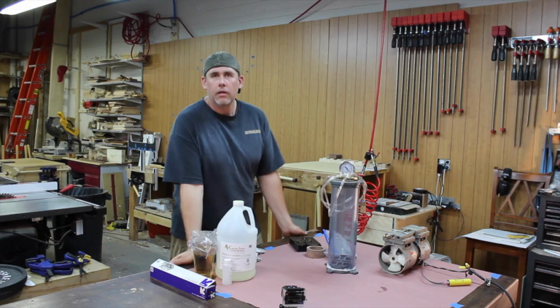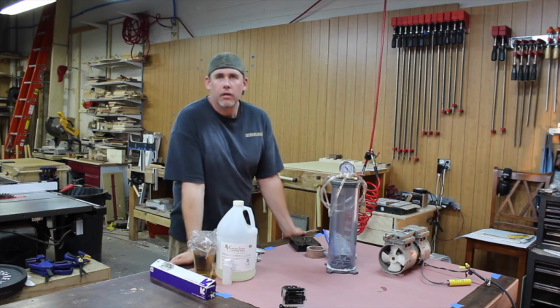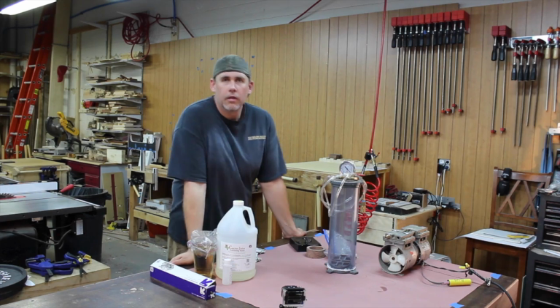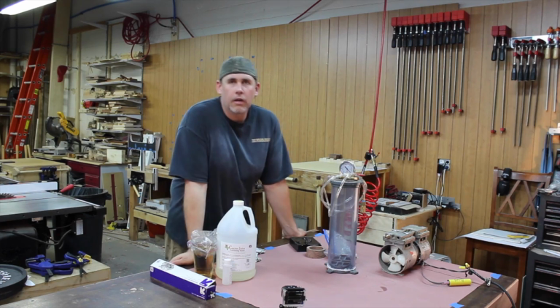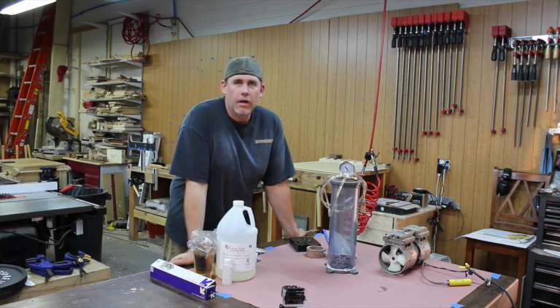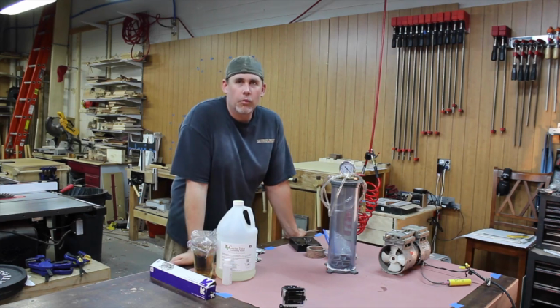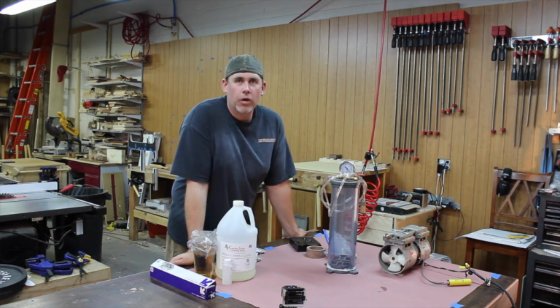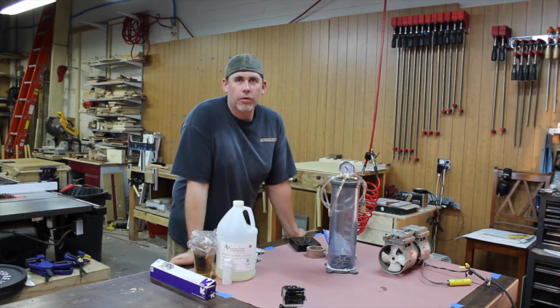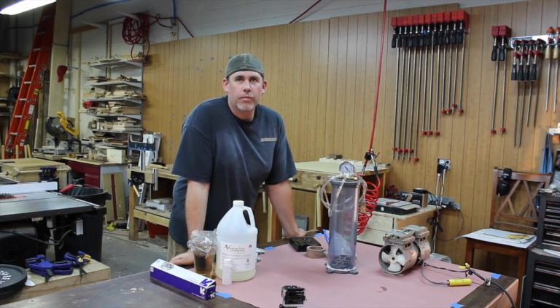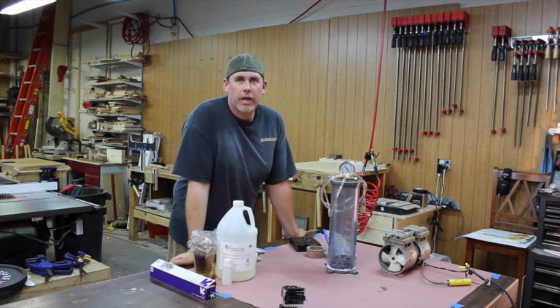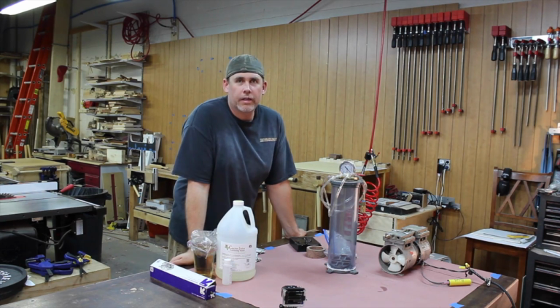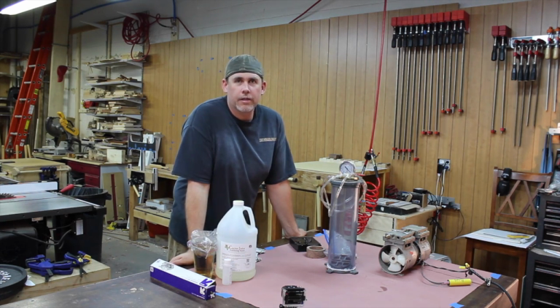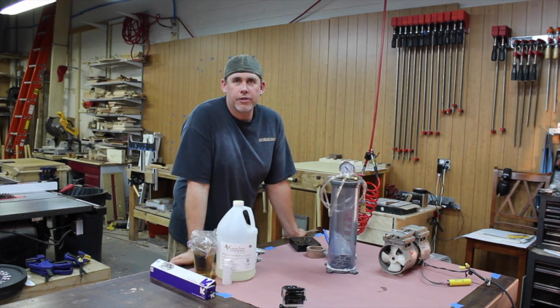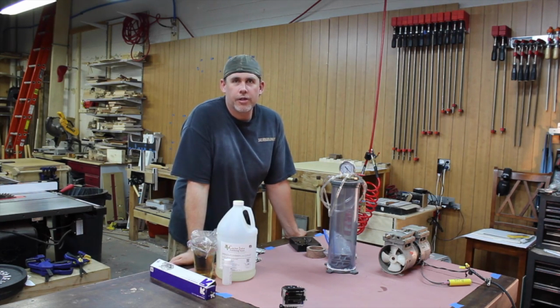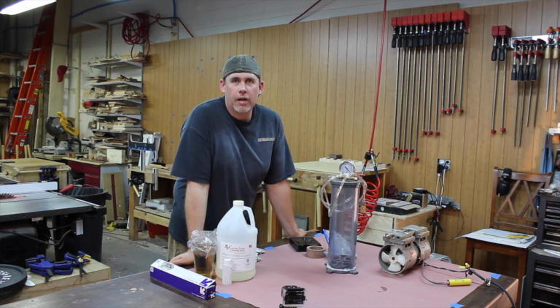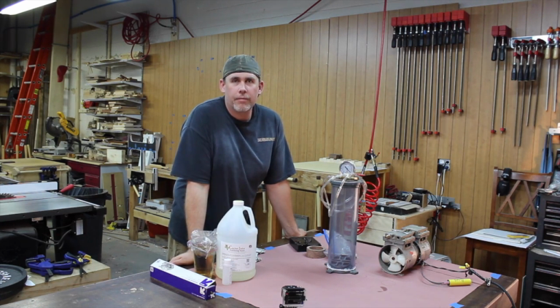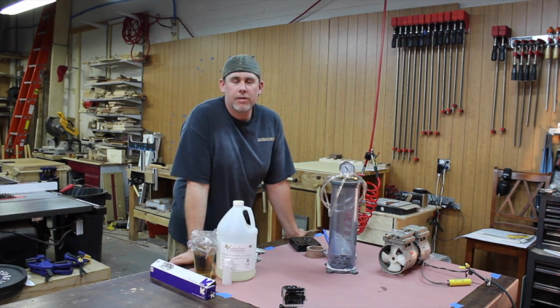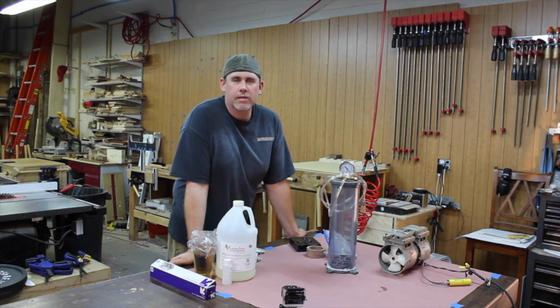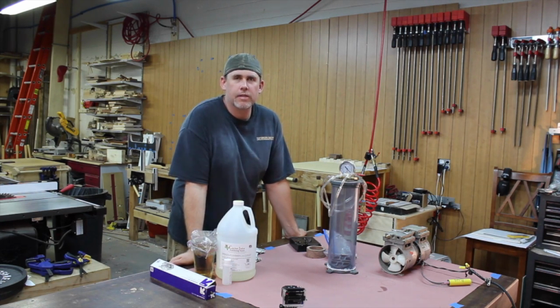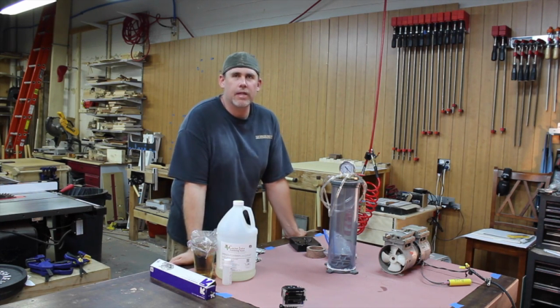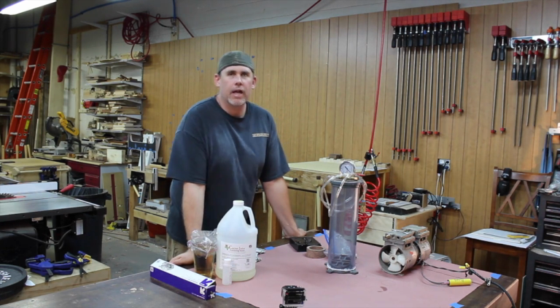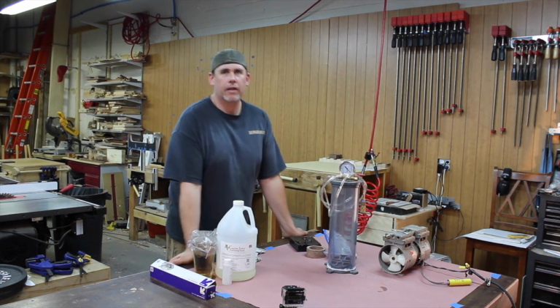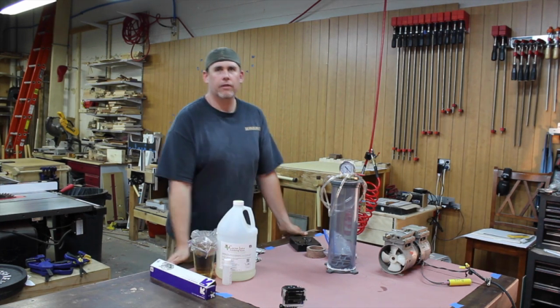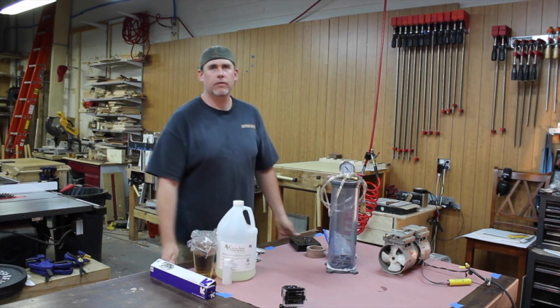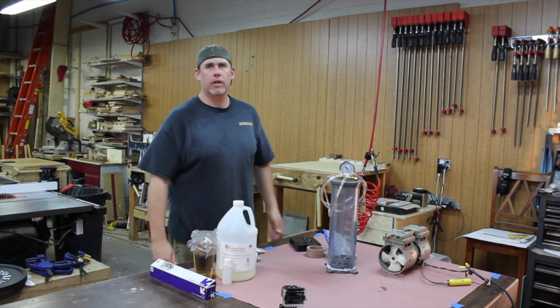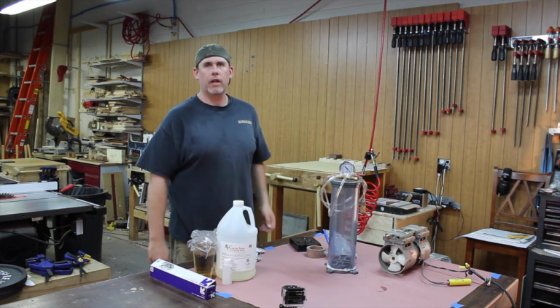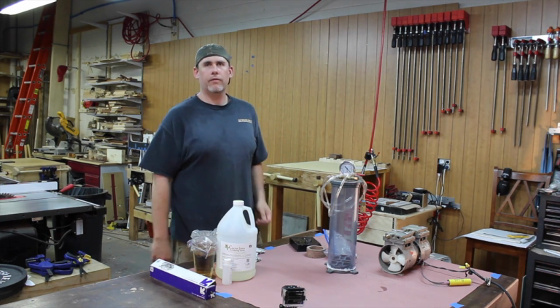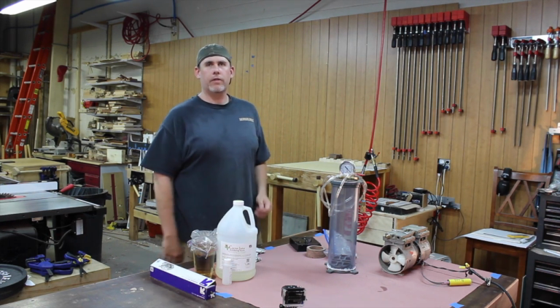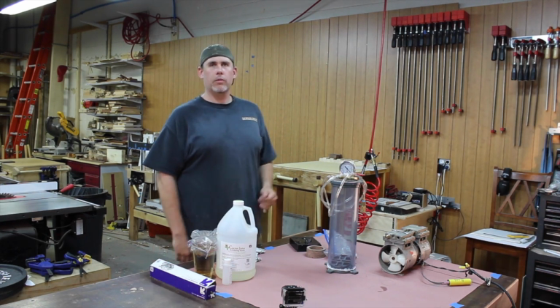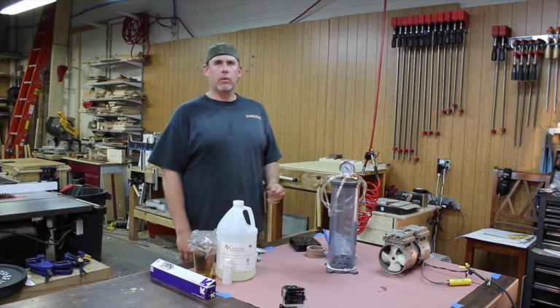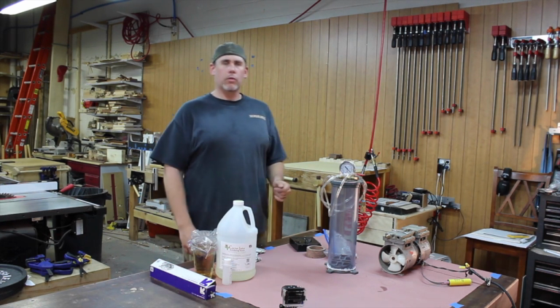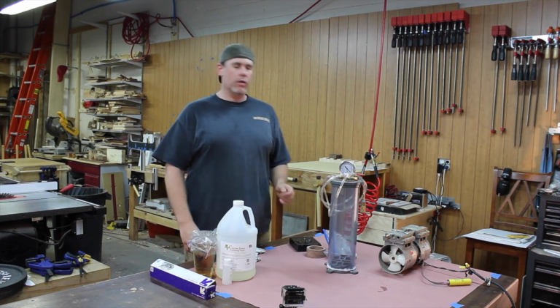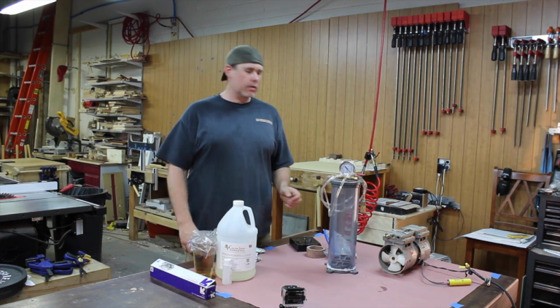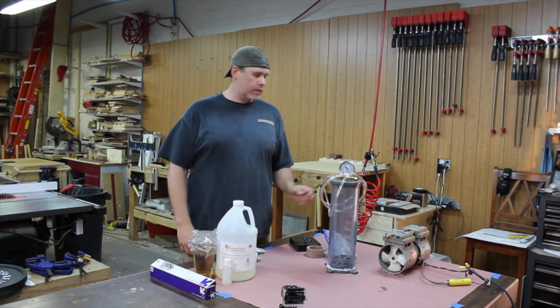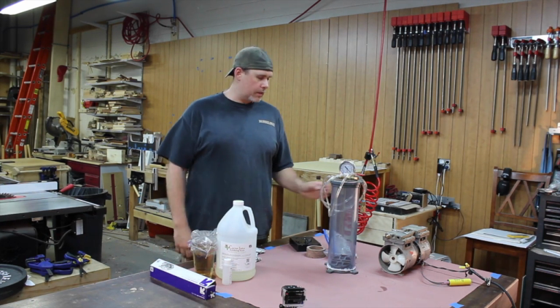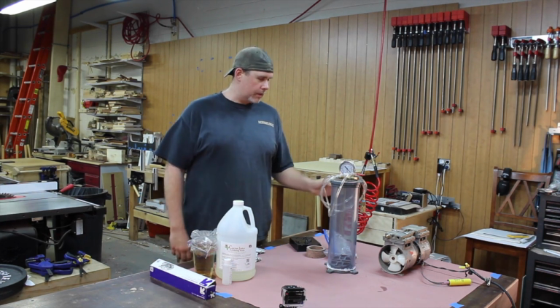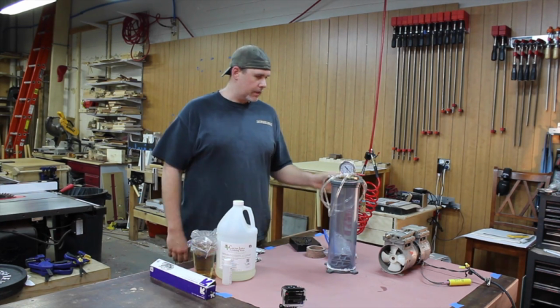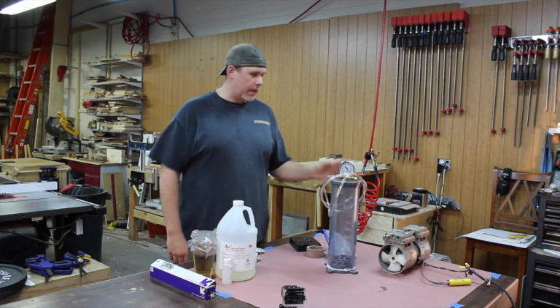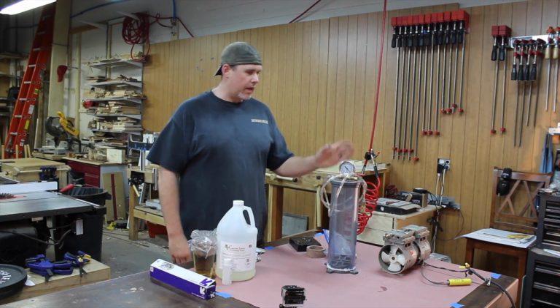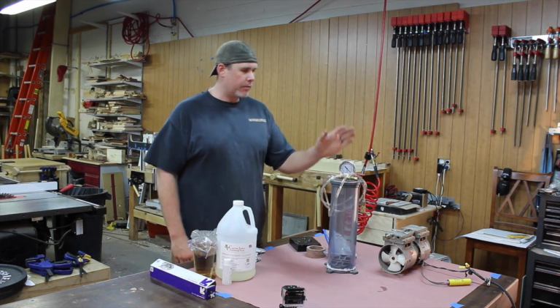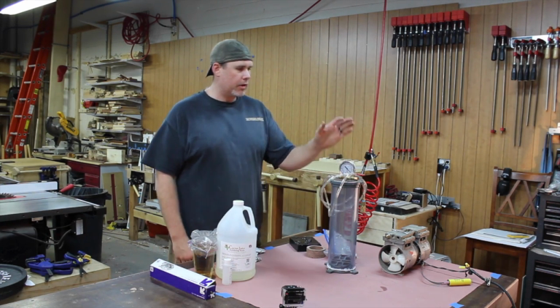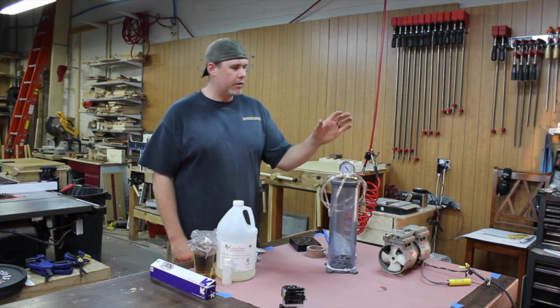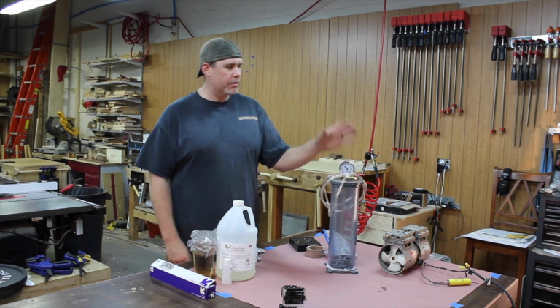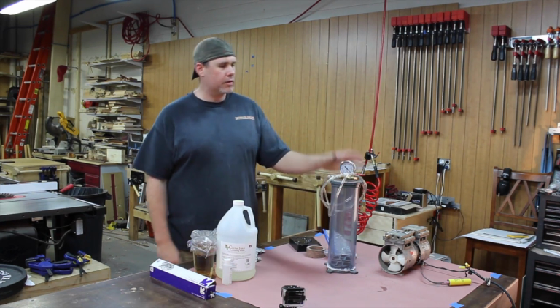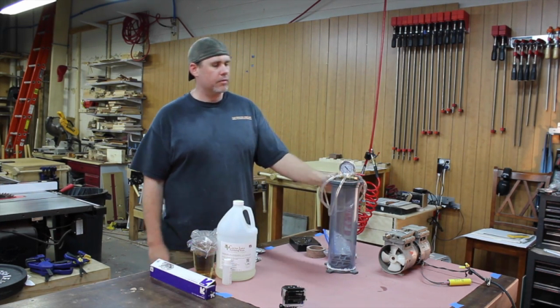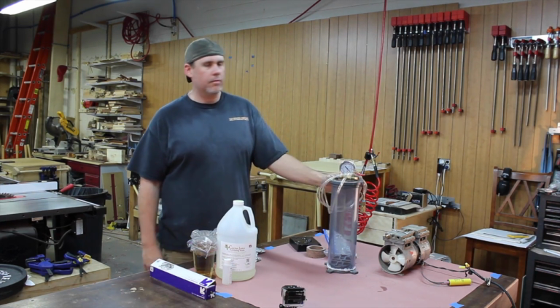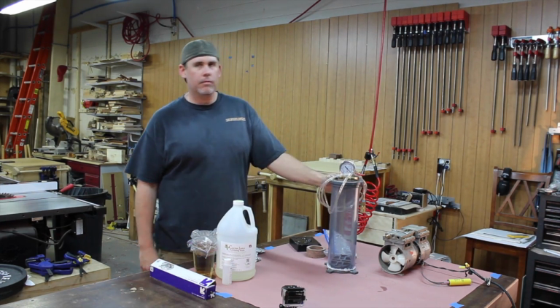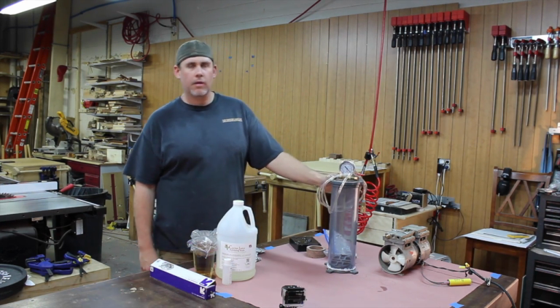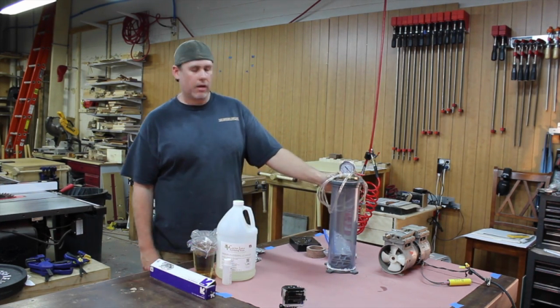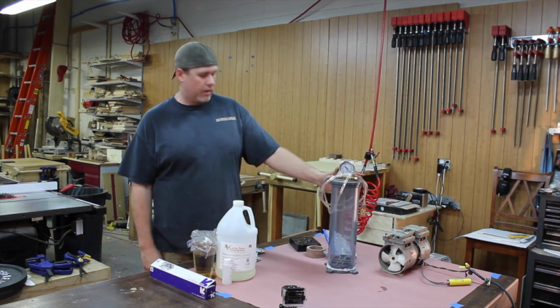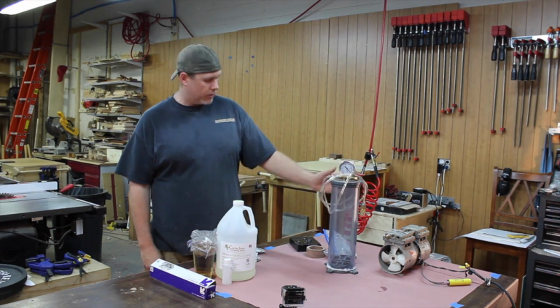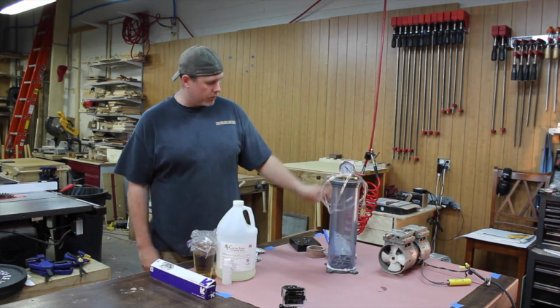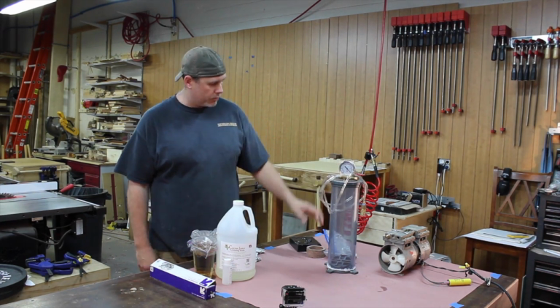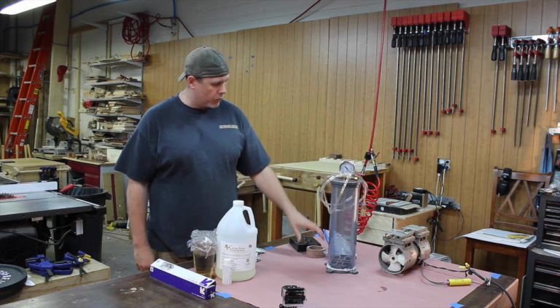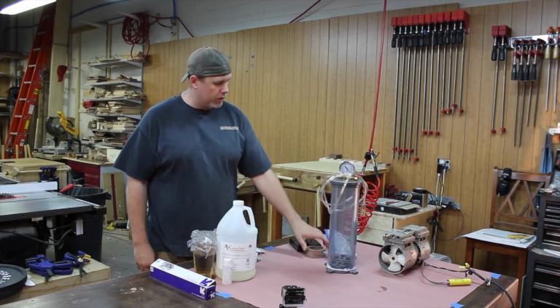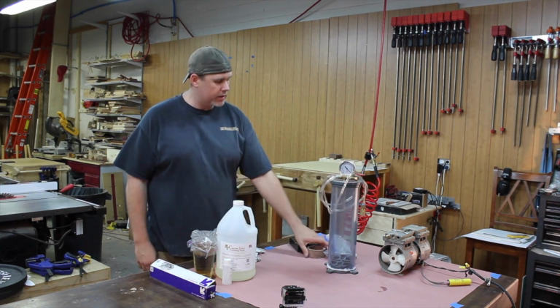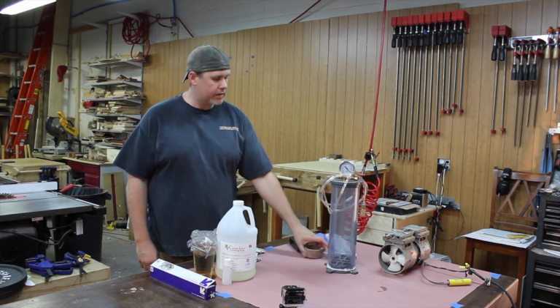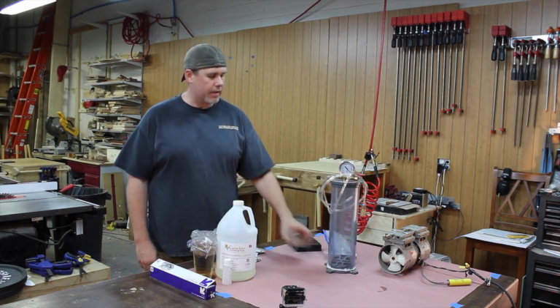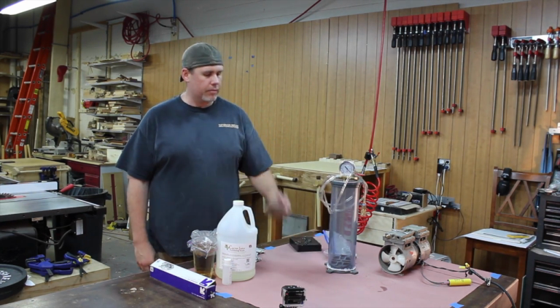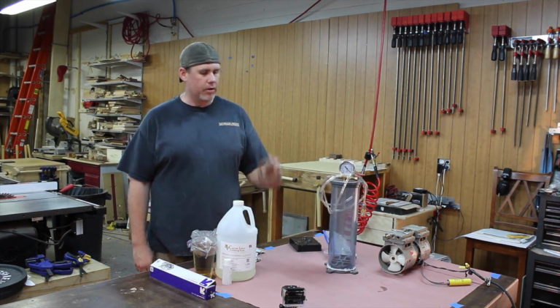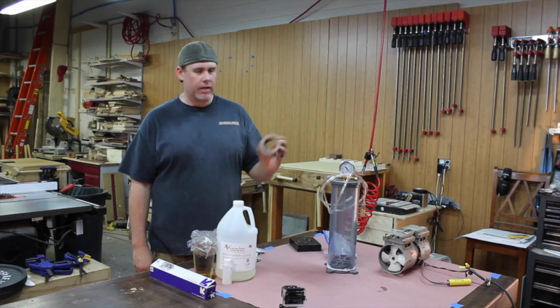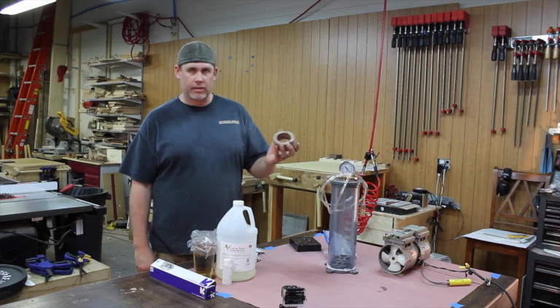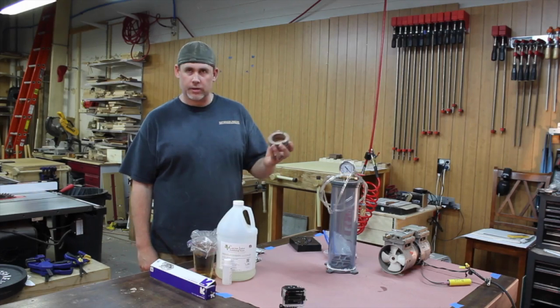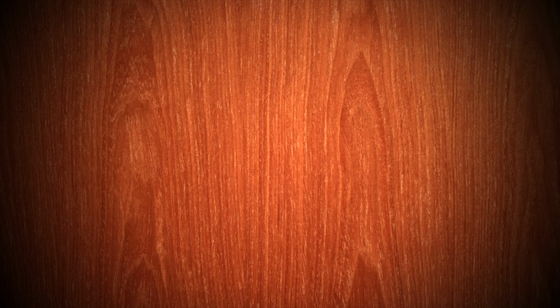Welcome back to the shop. This is Zach over at NV Woodworks. Today I'm going to do some wood stabilizing.